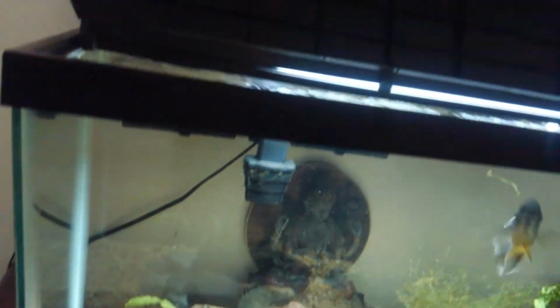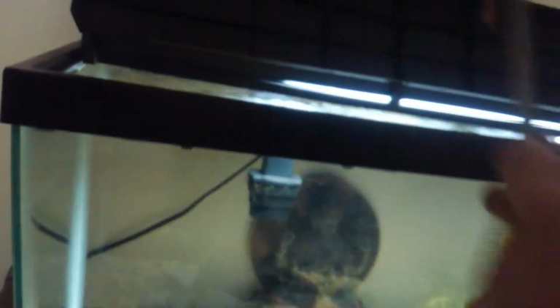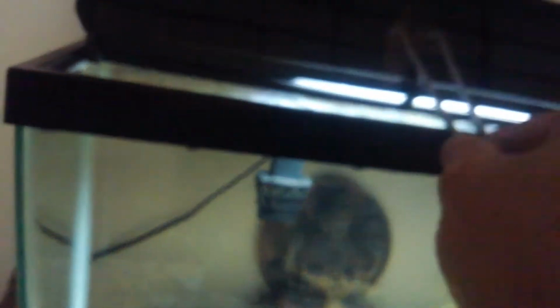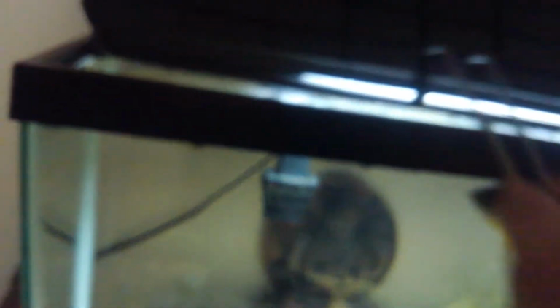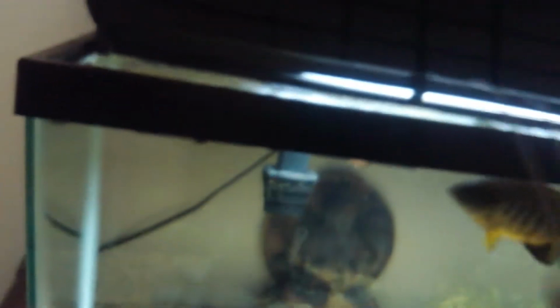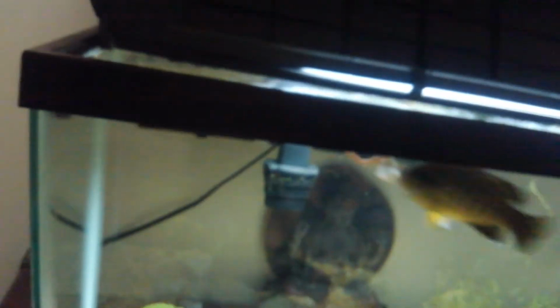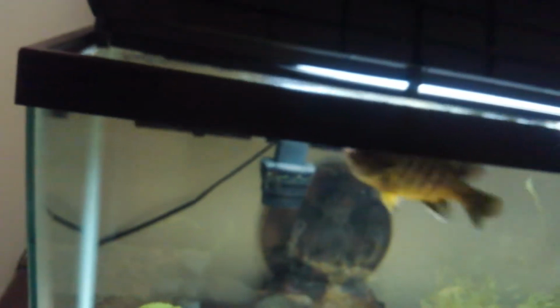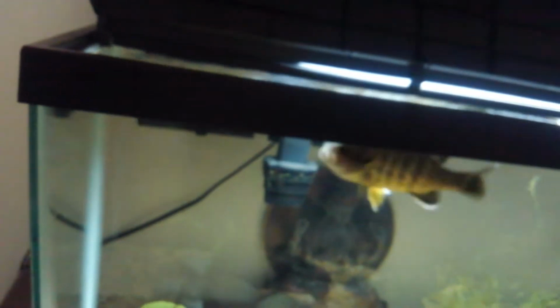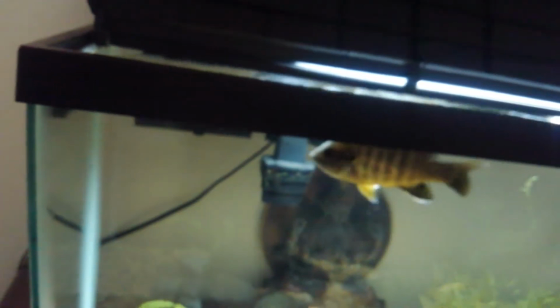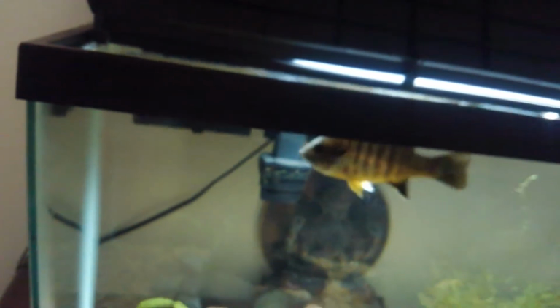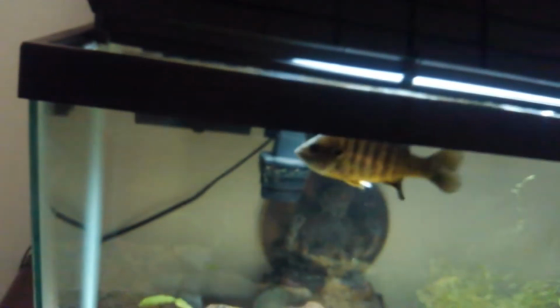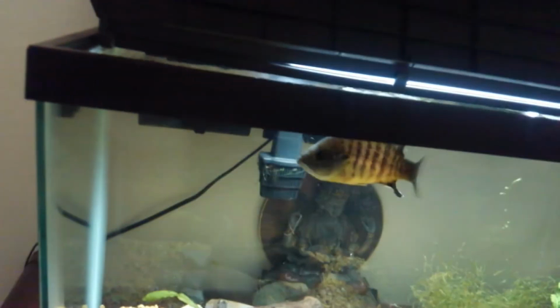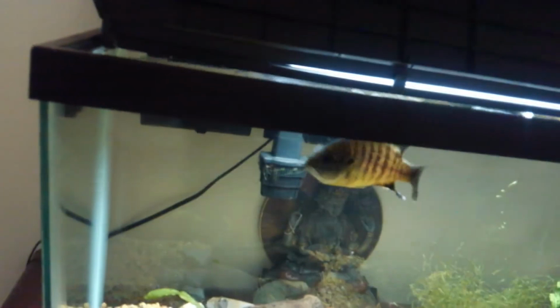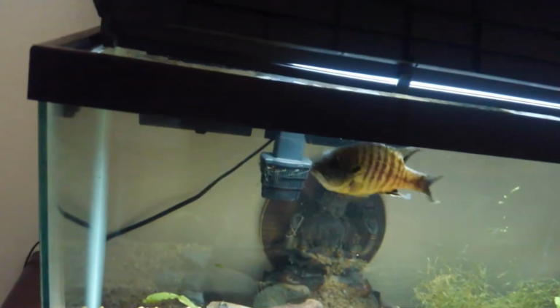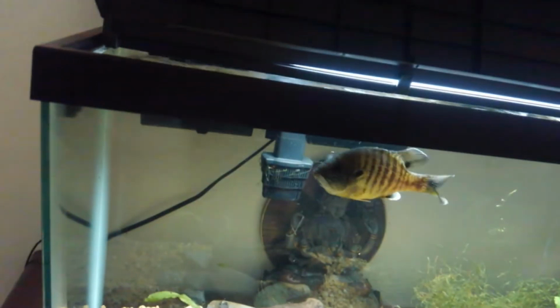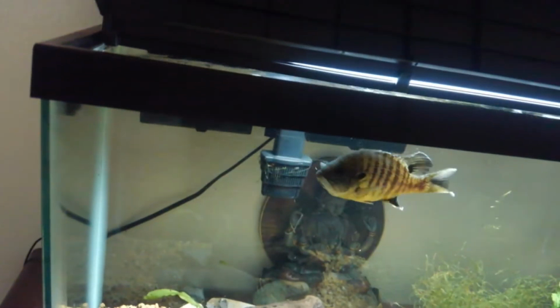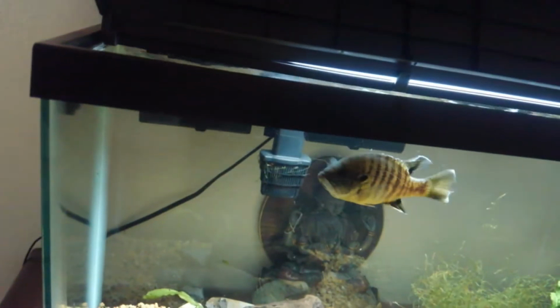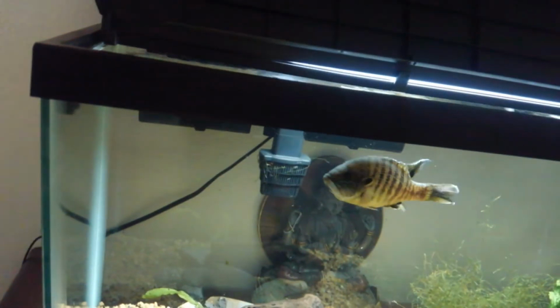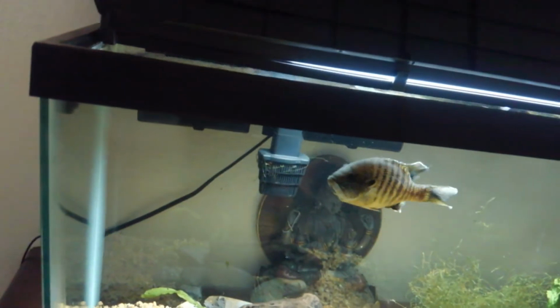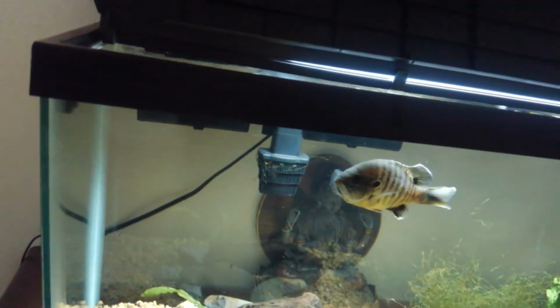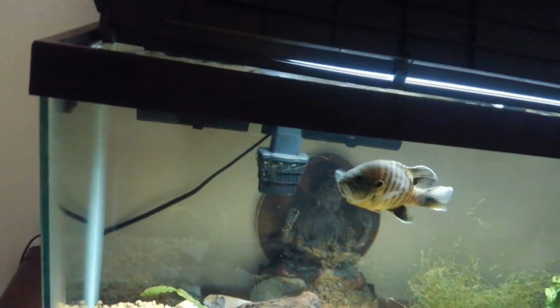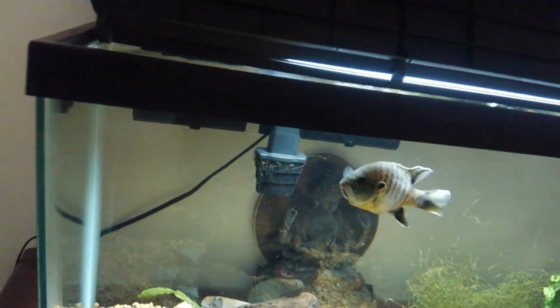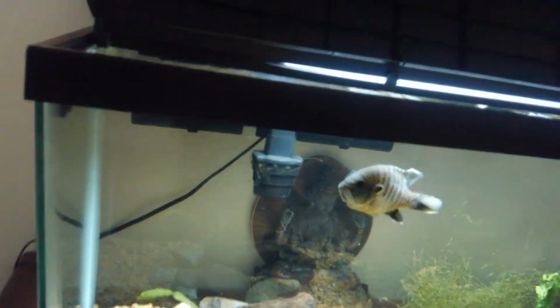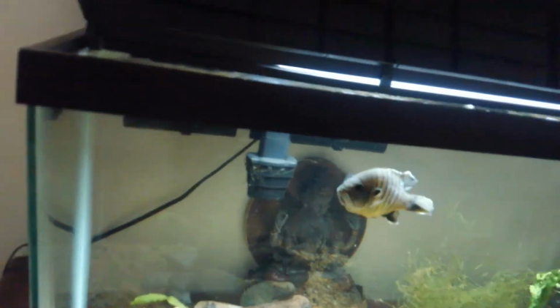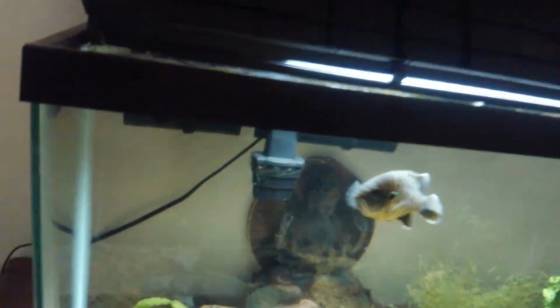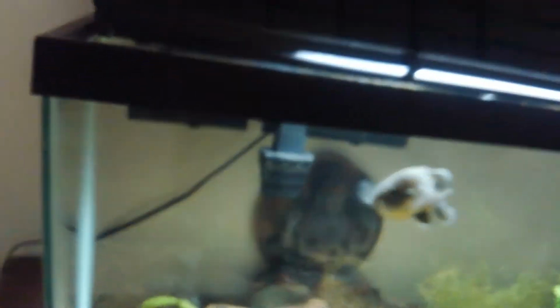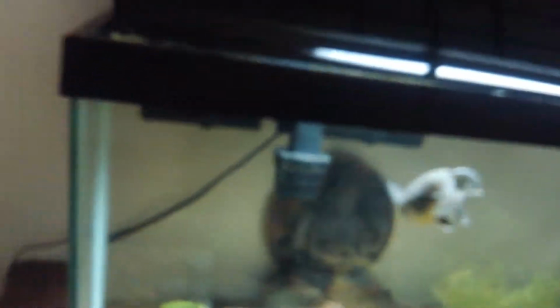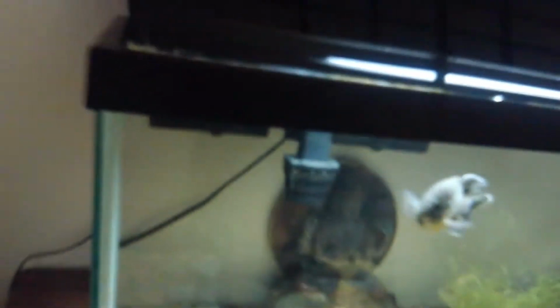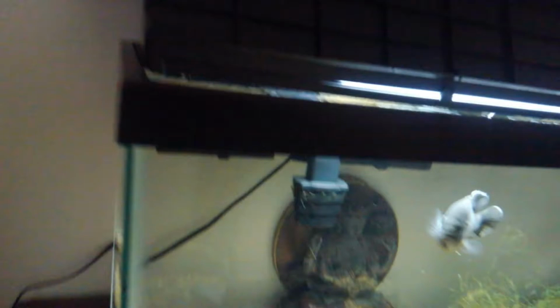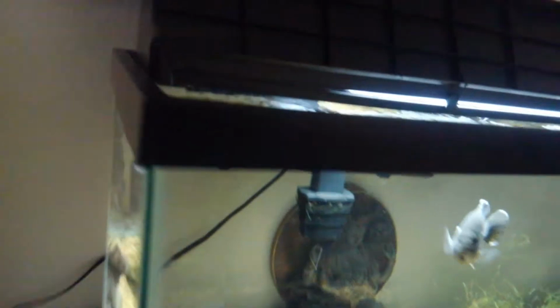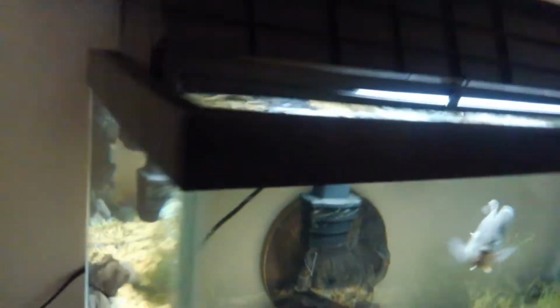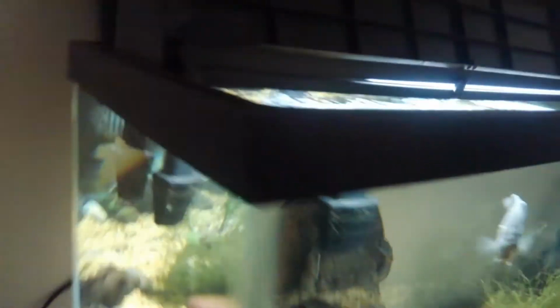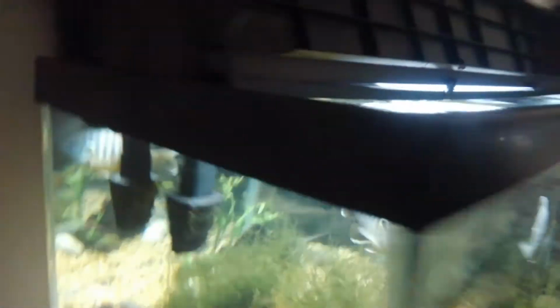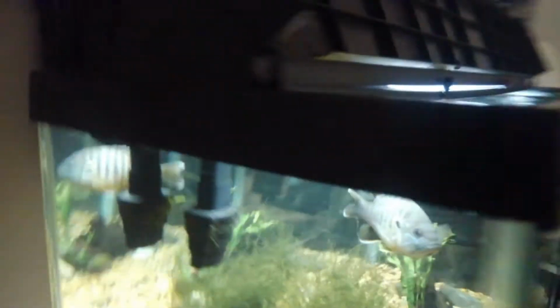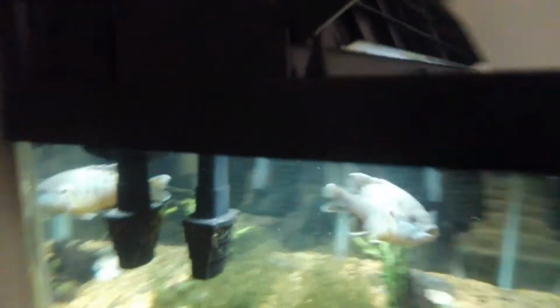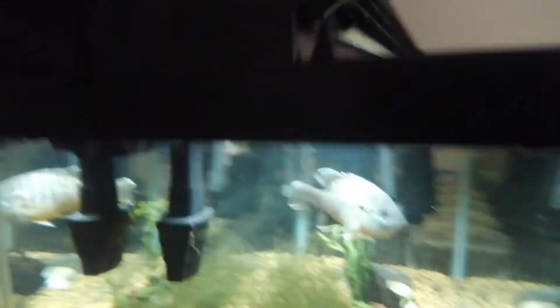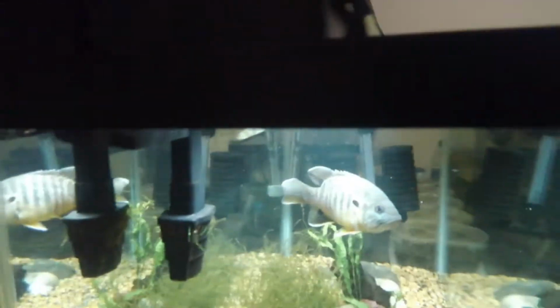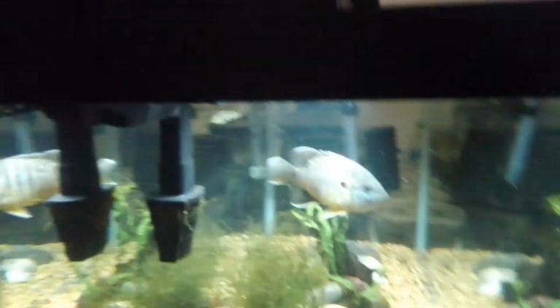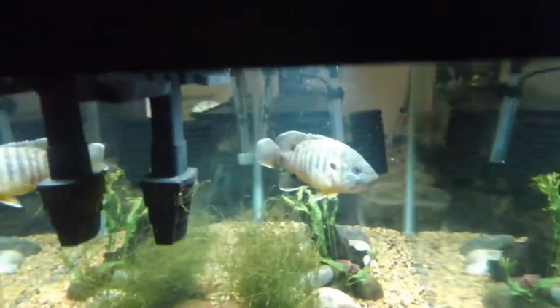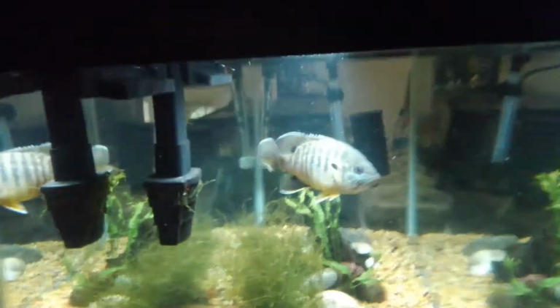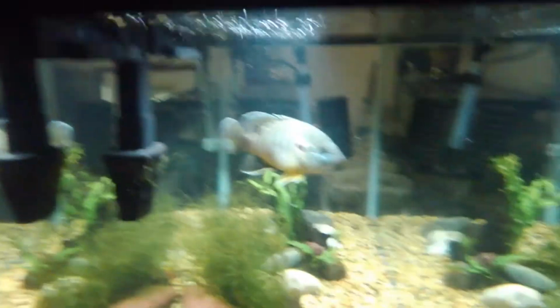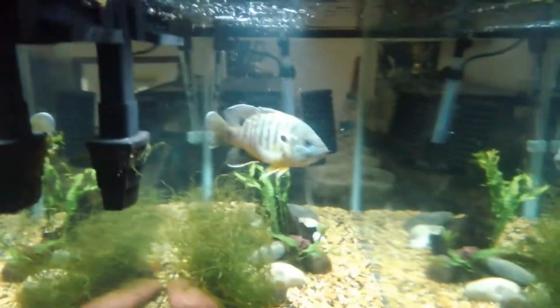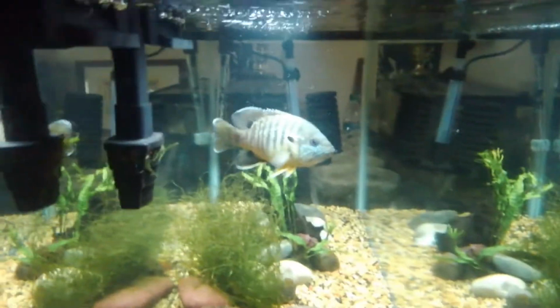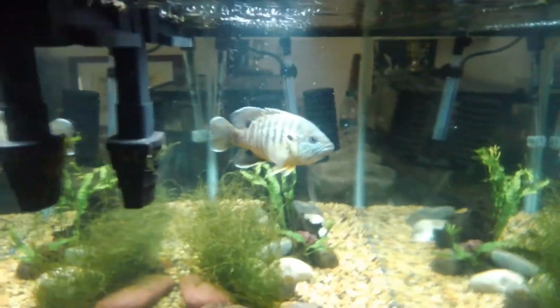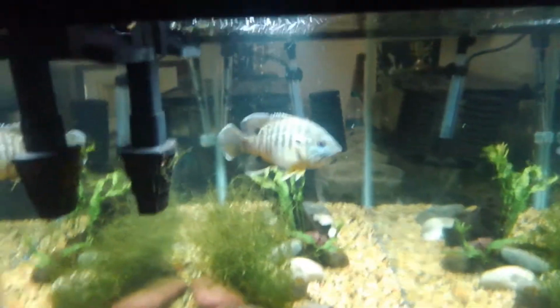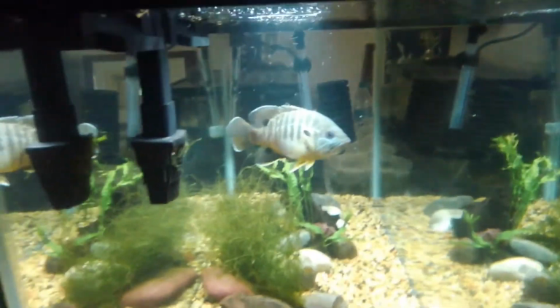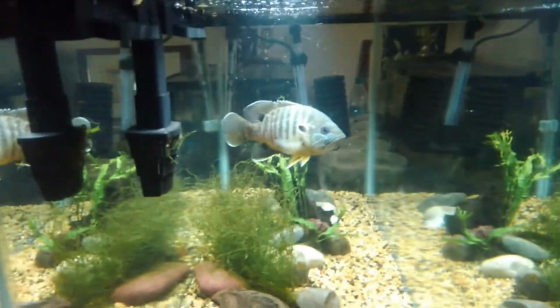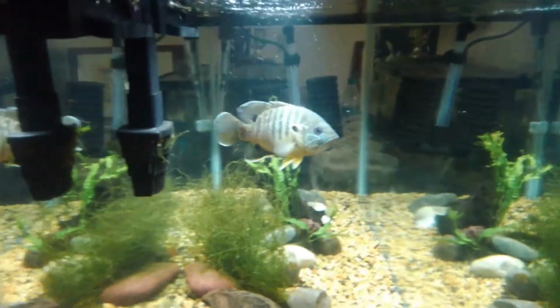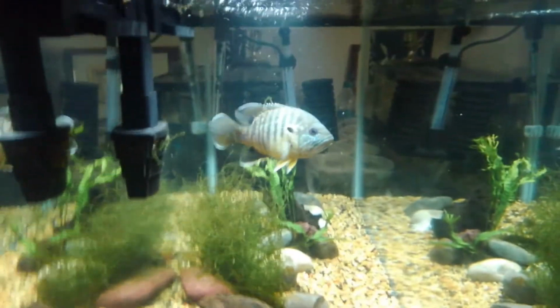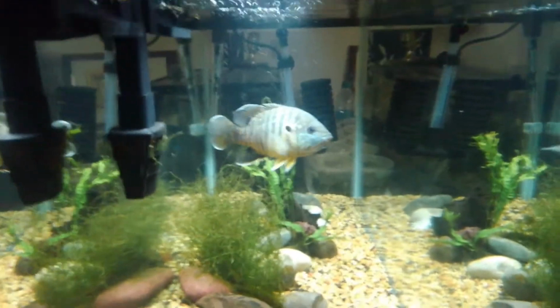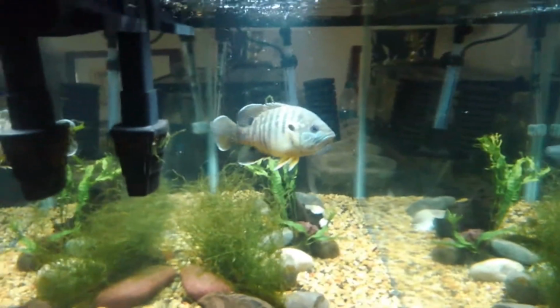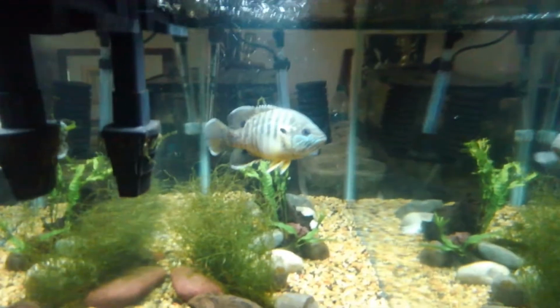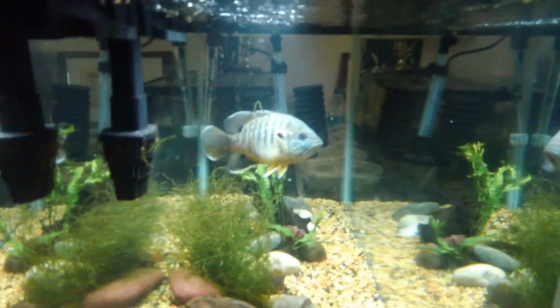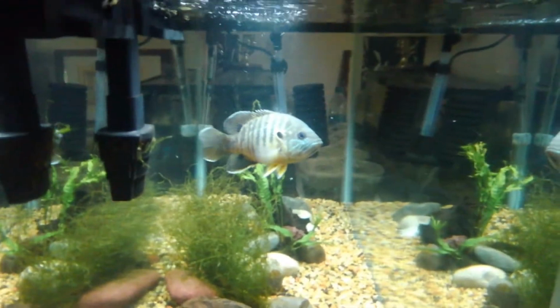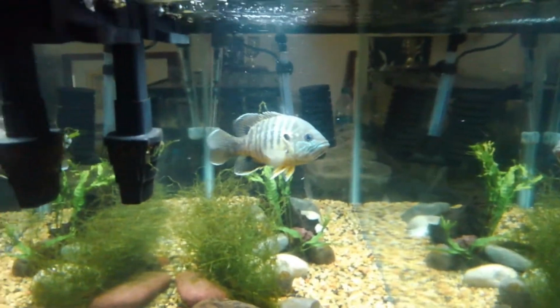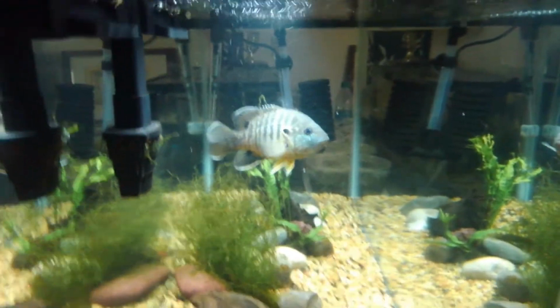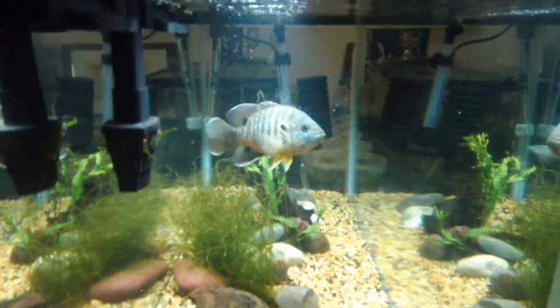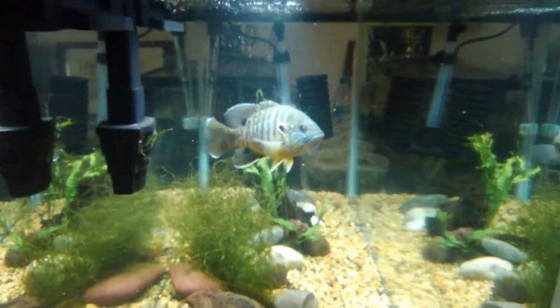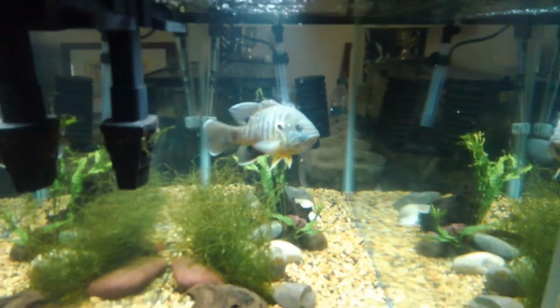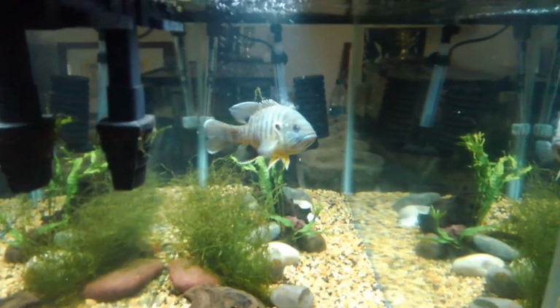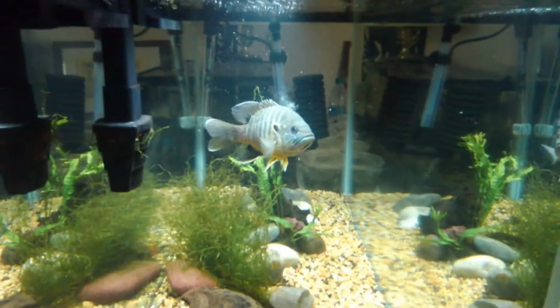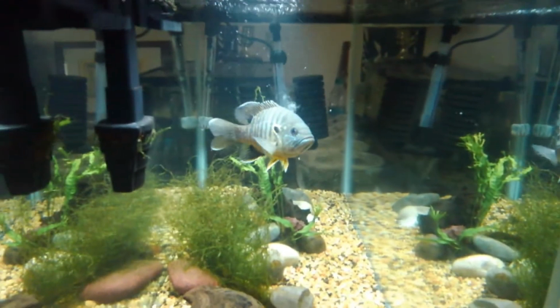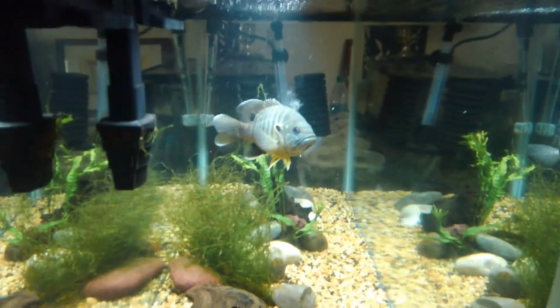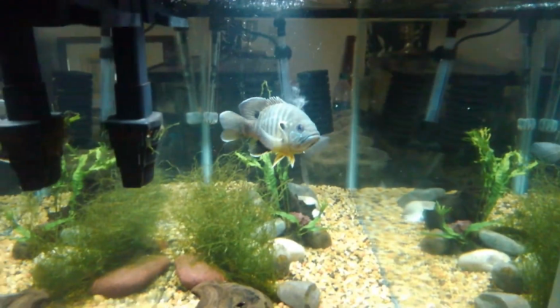Last one. Boom. So that's Sonny, the green sunfish.